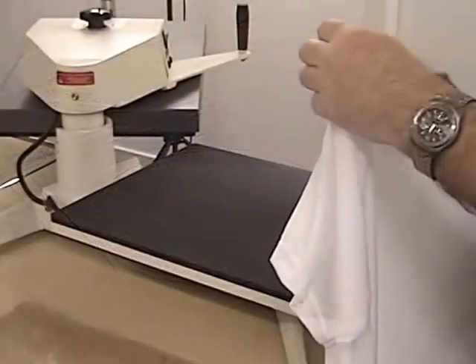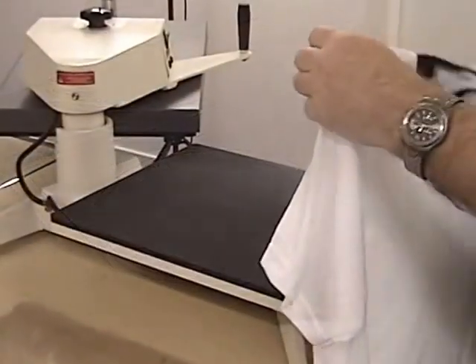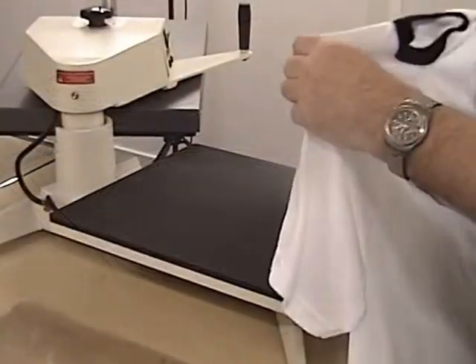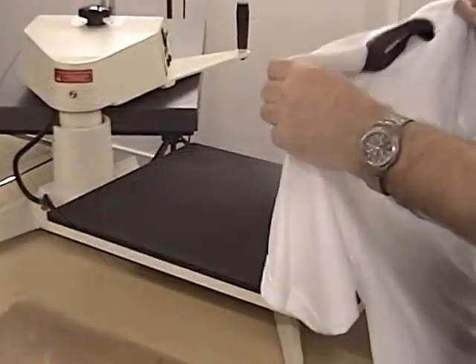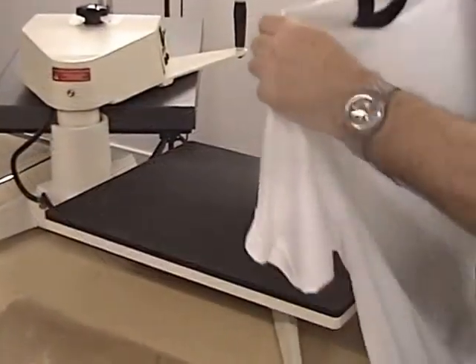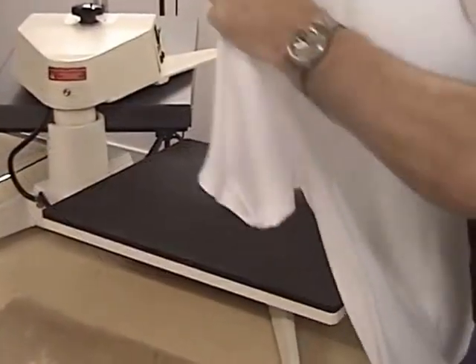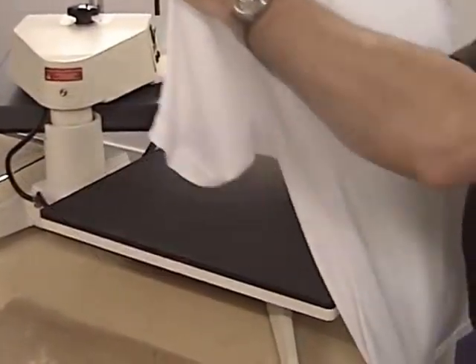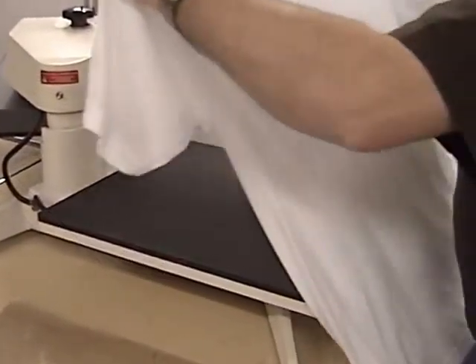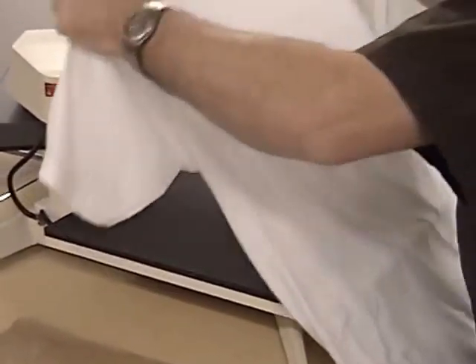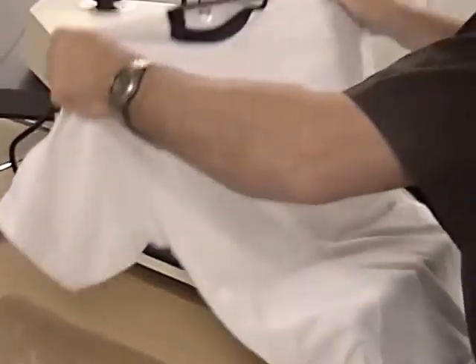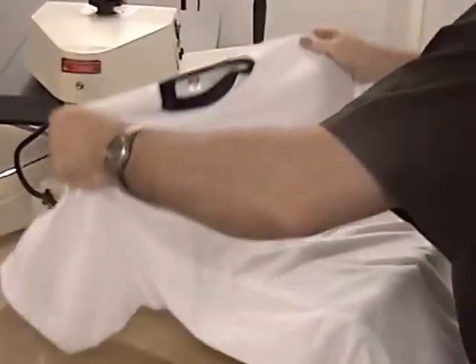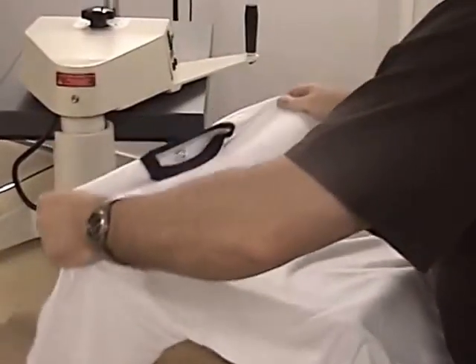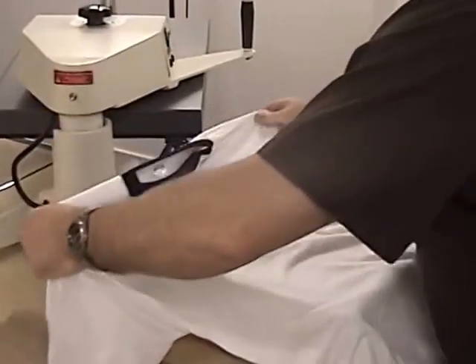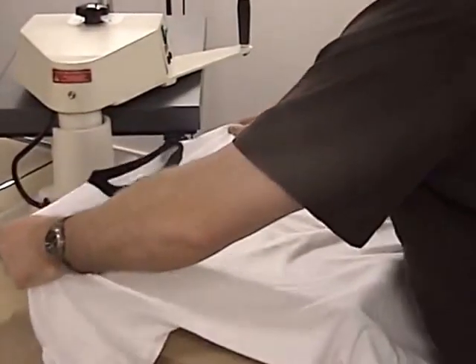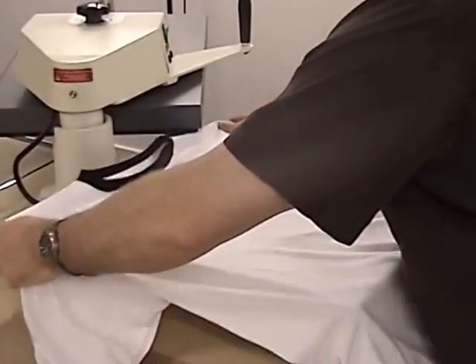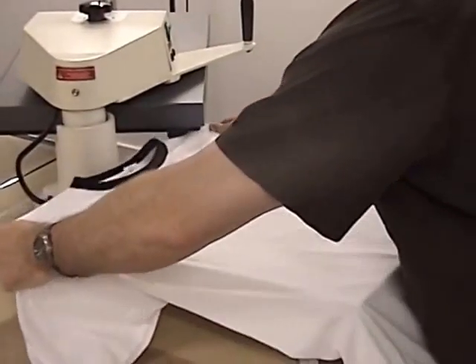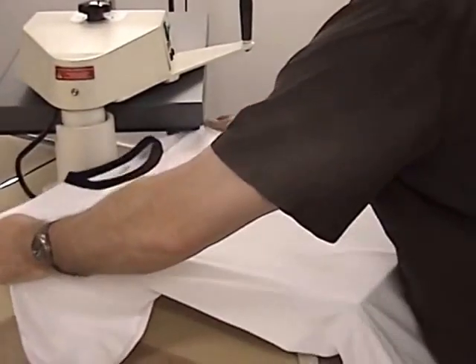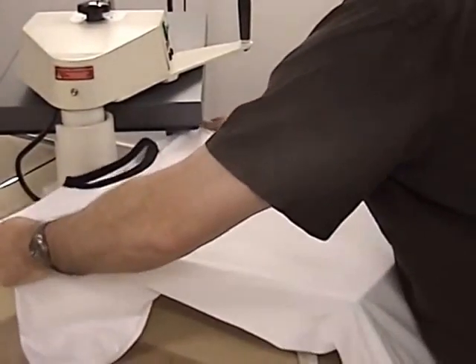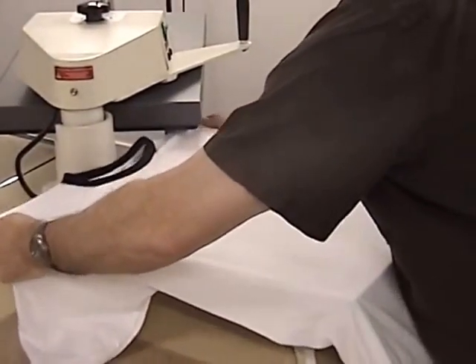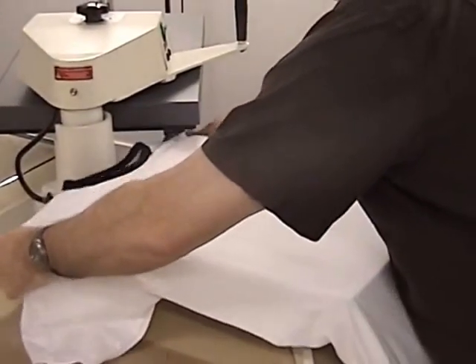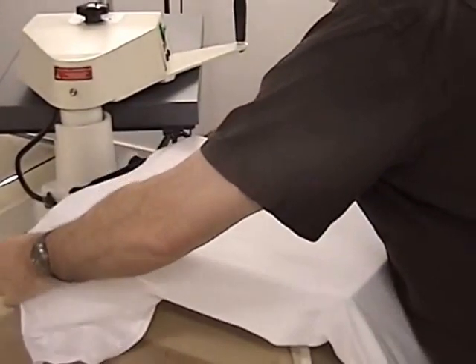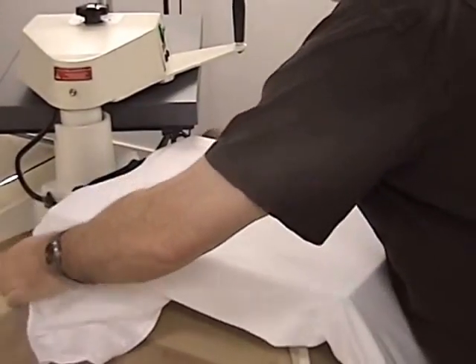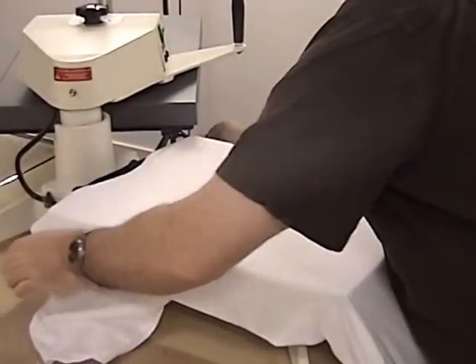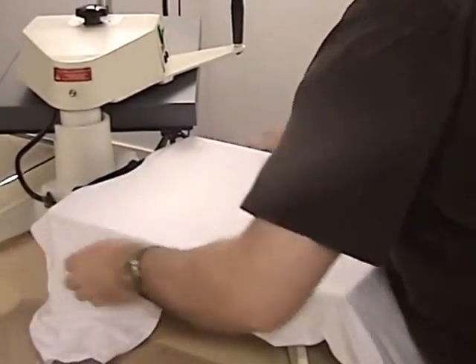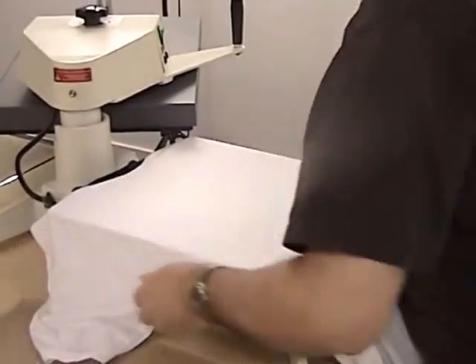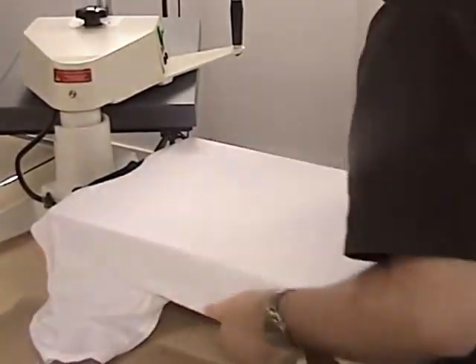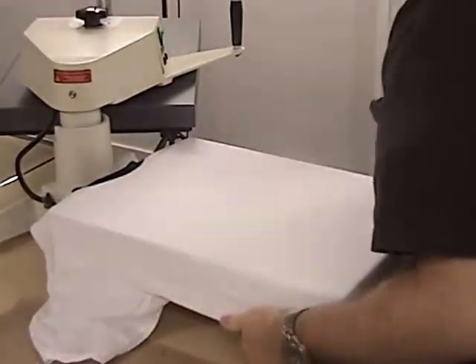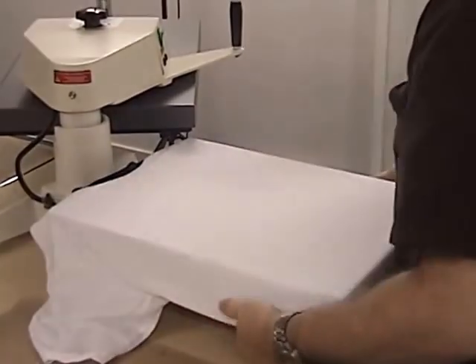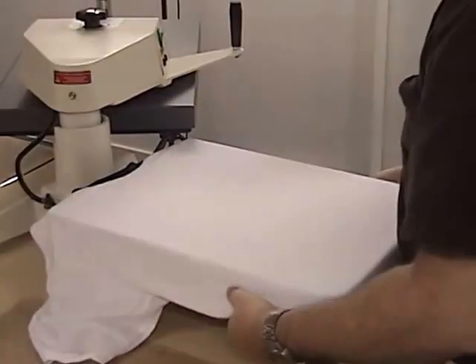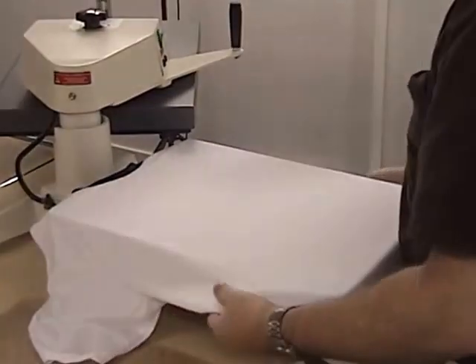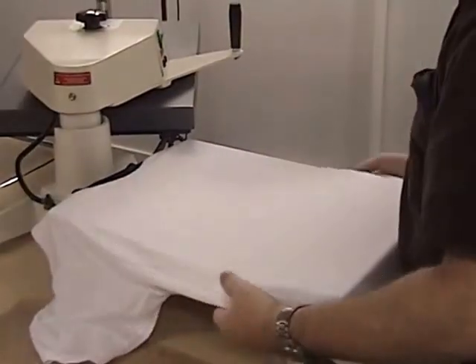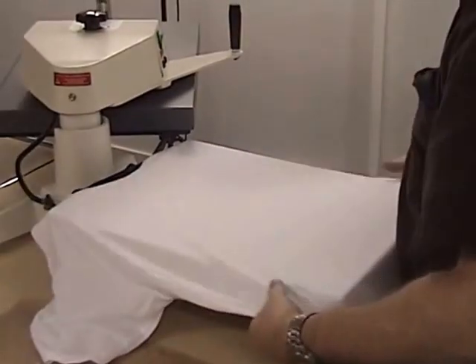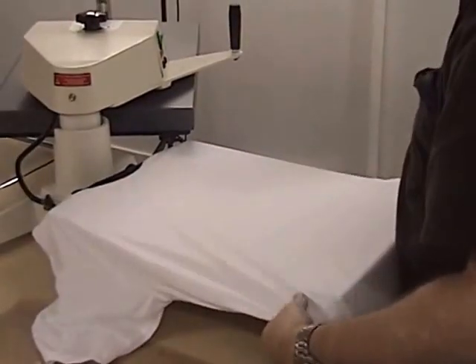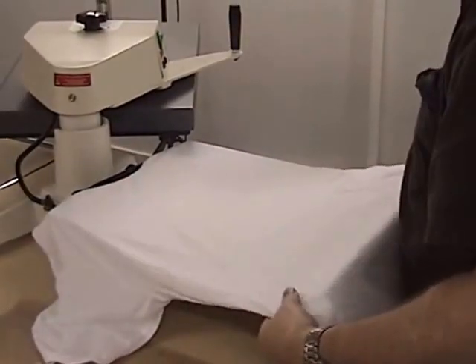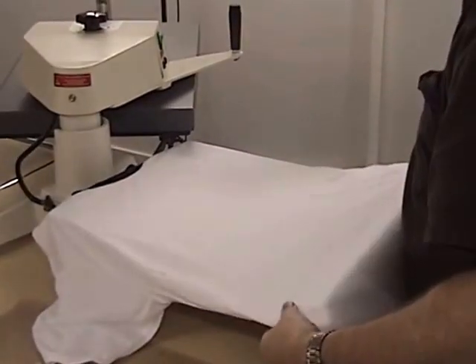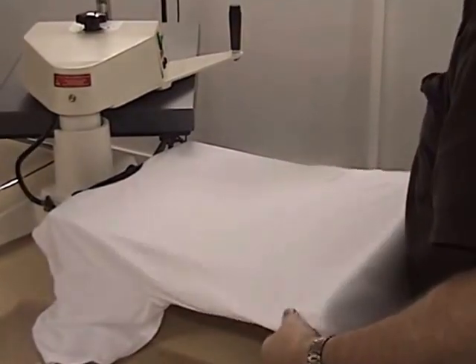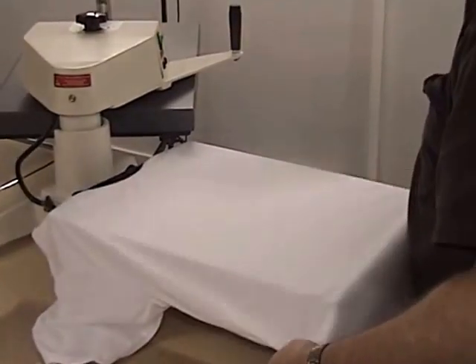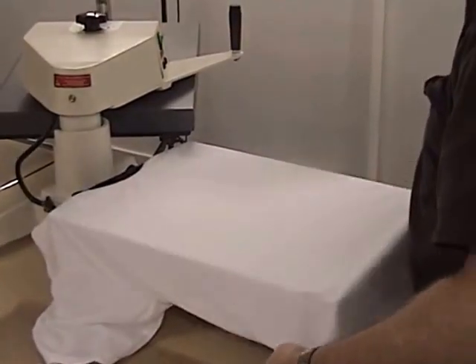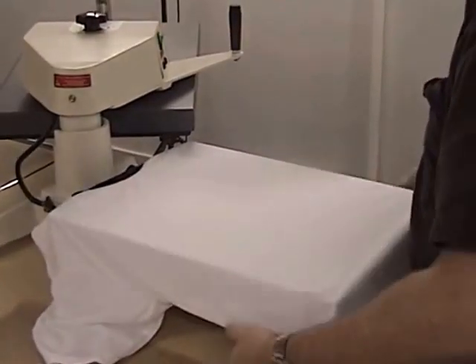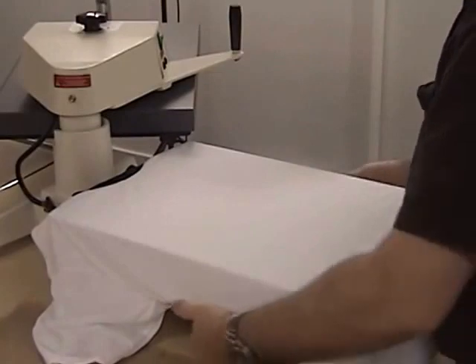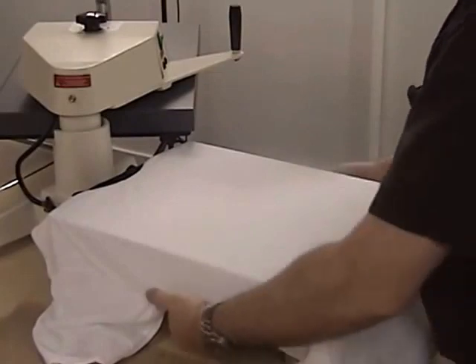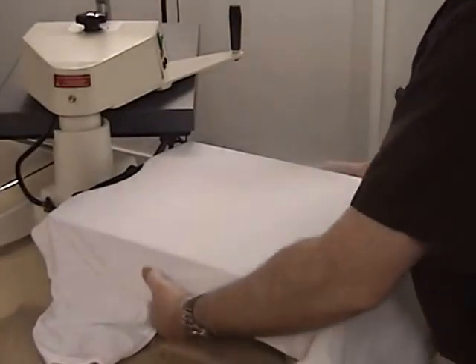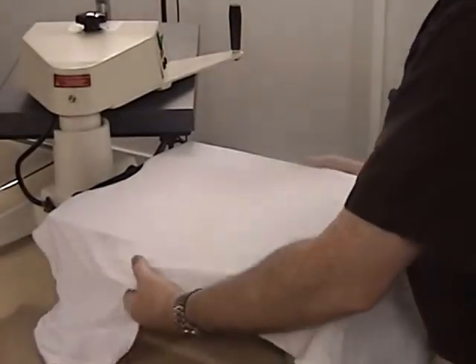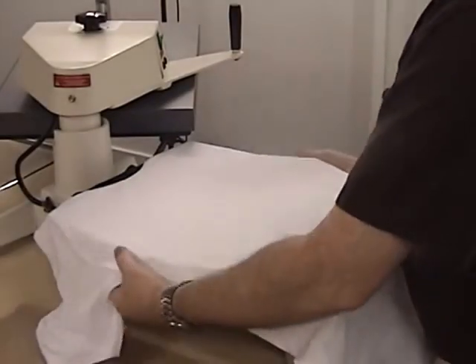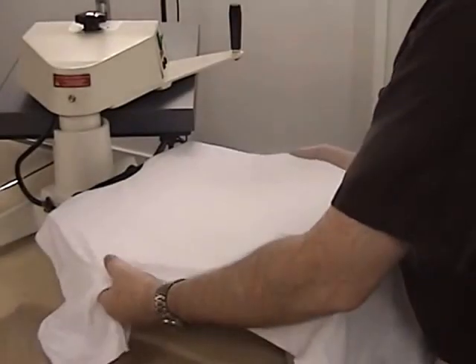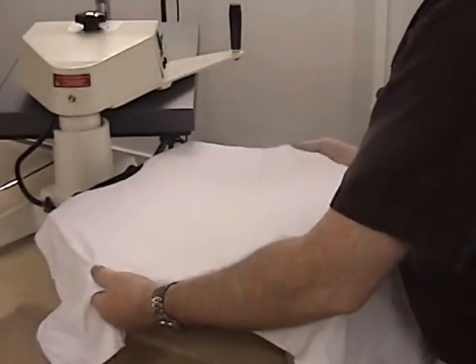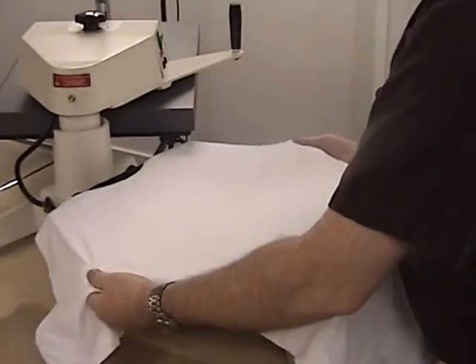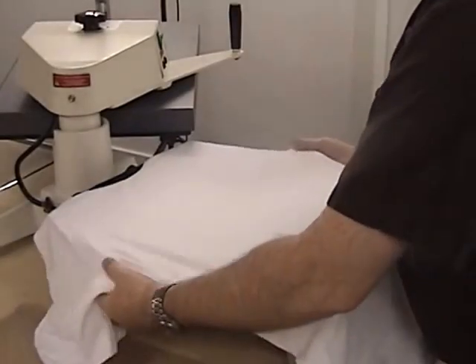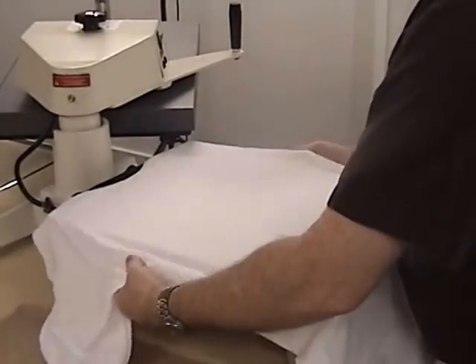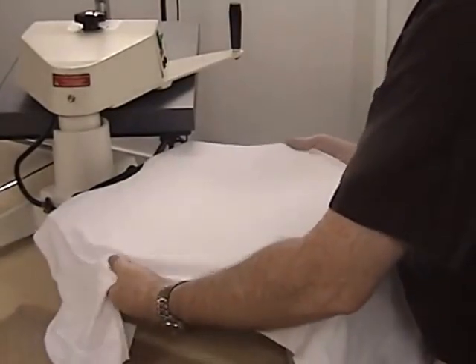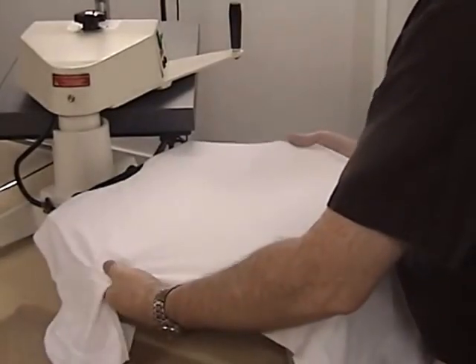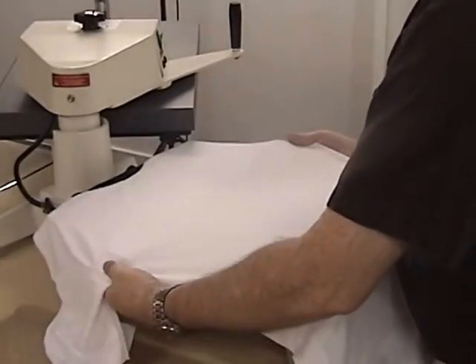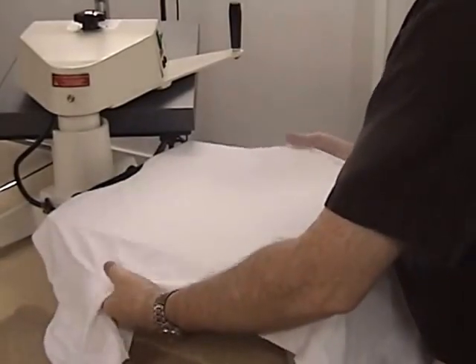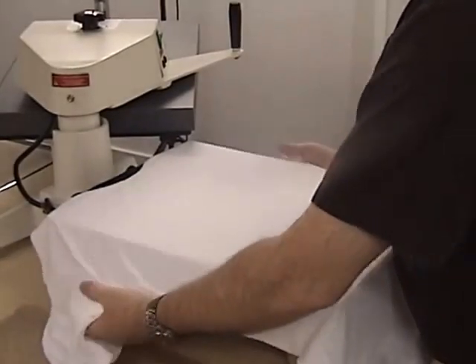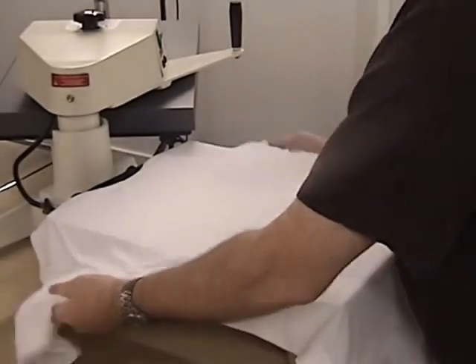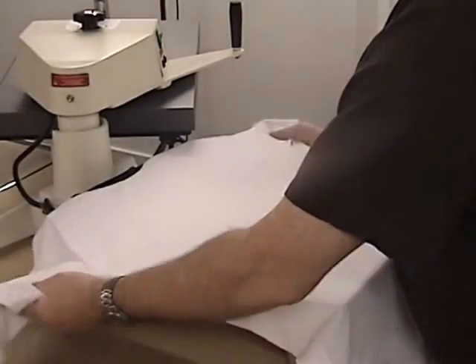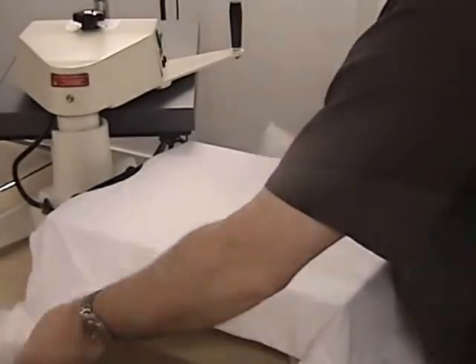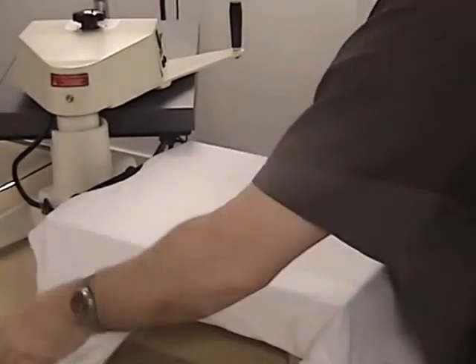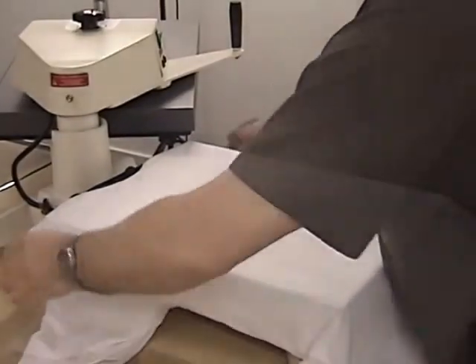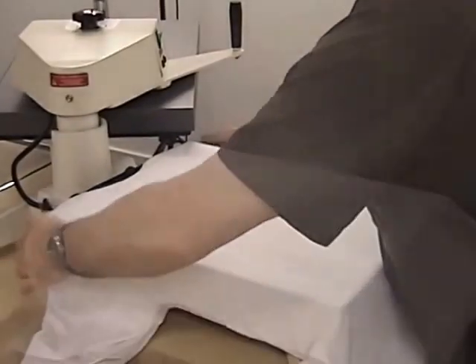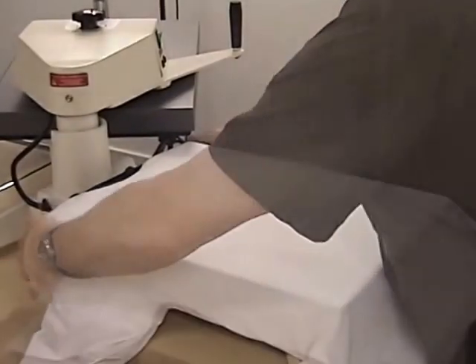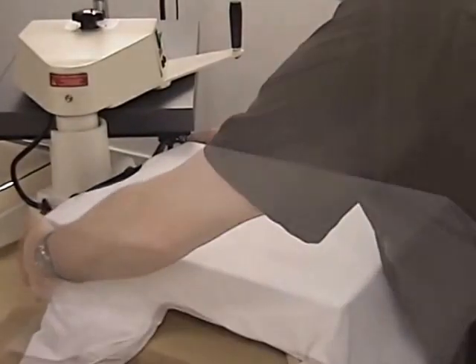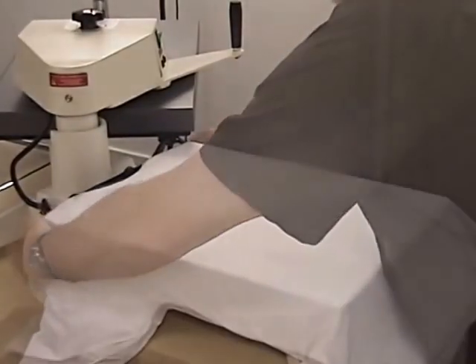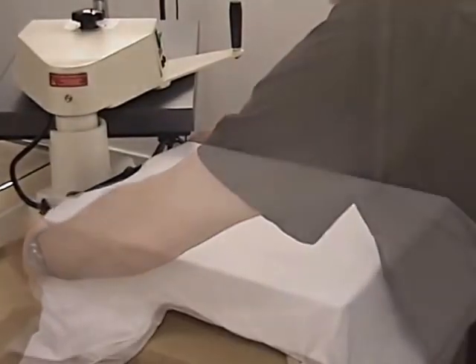Place the shirt onto the heat press, smoothing out any wrinkles. If necessary, press the shirt for a few seconds.